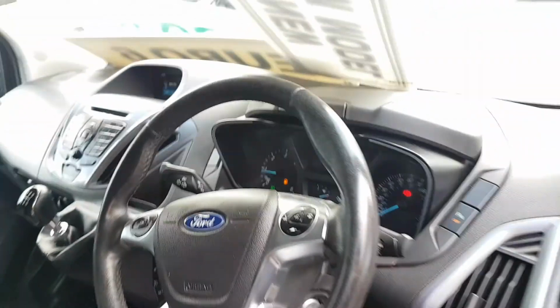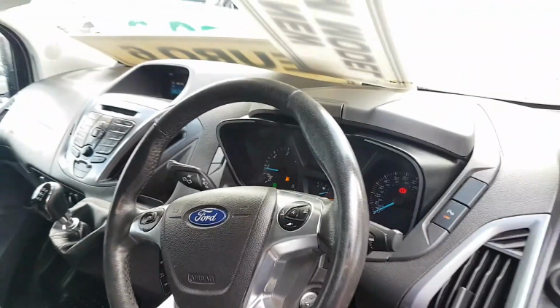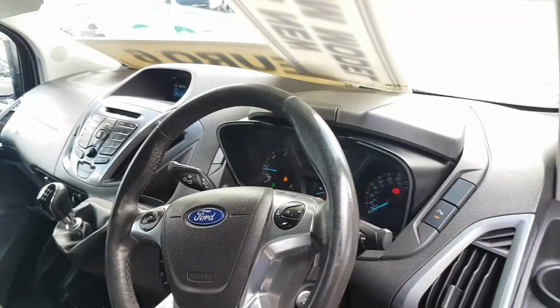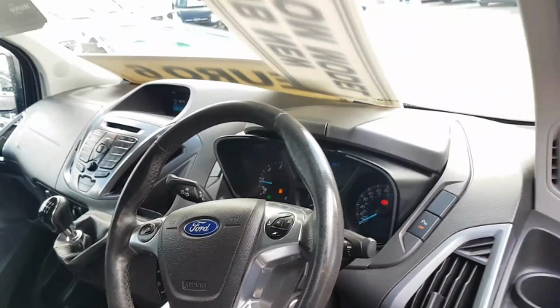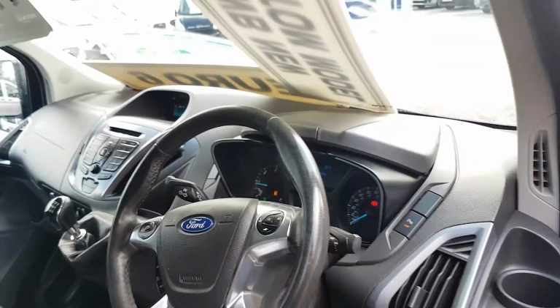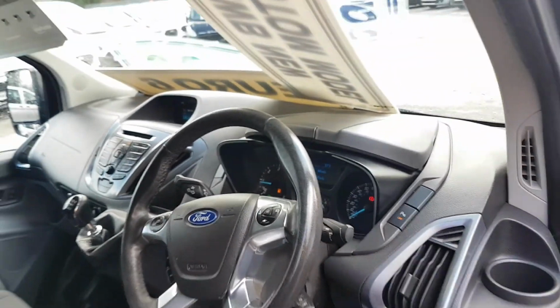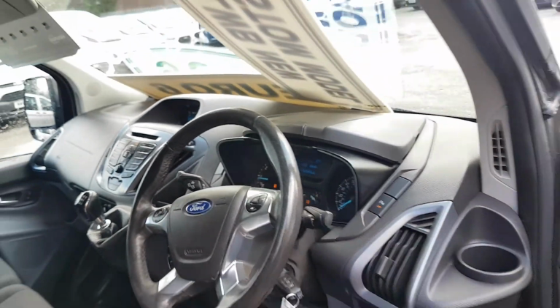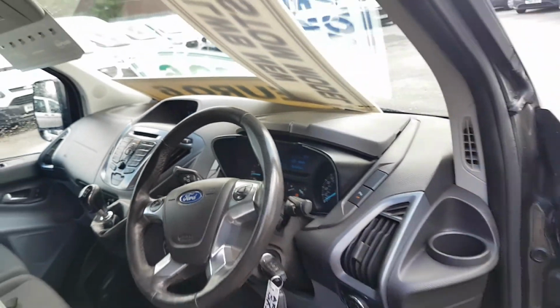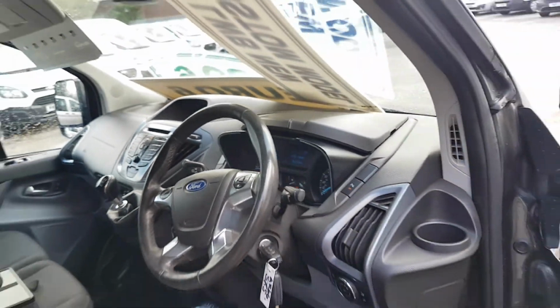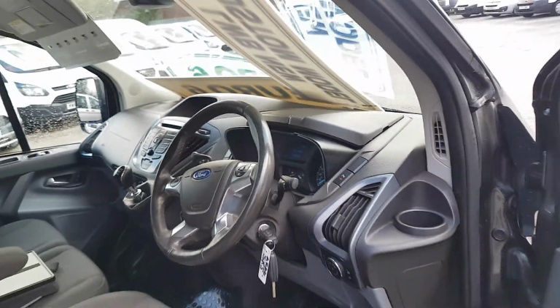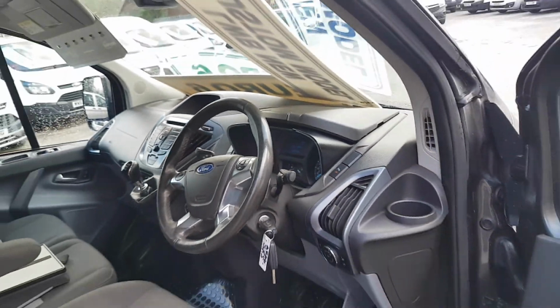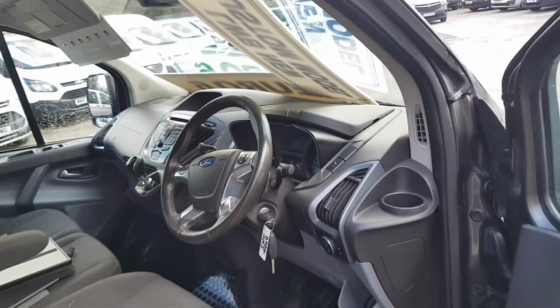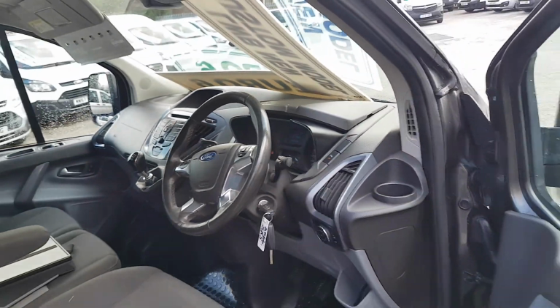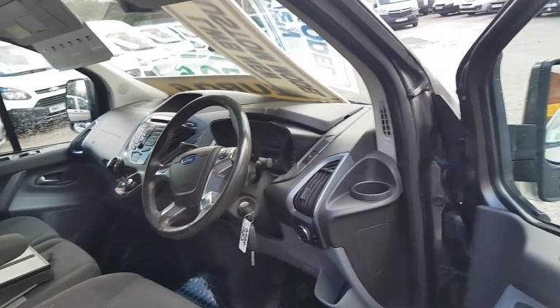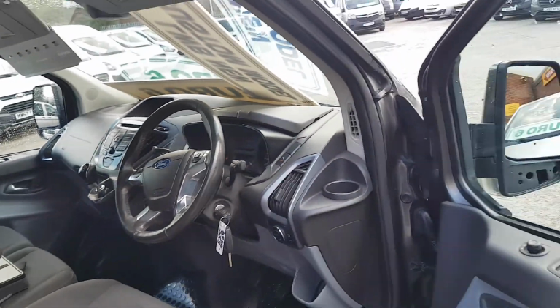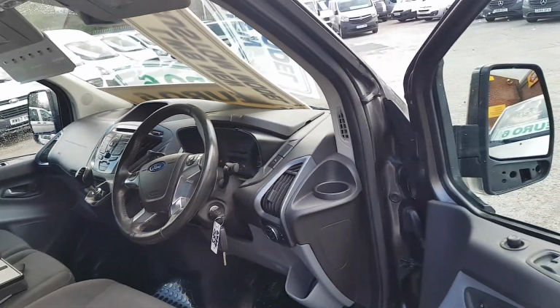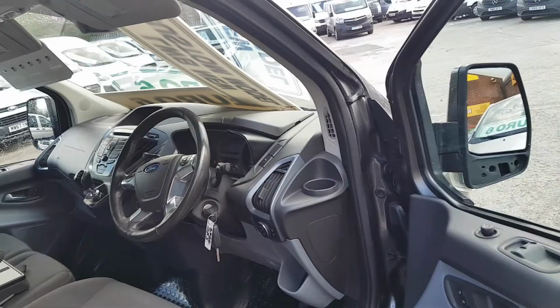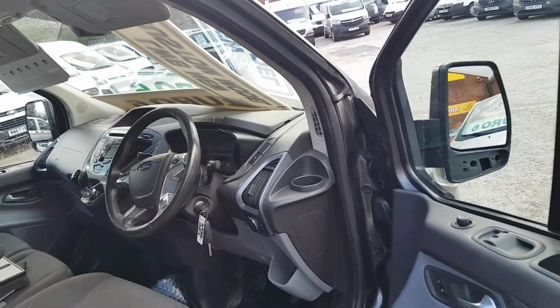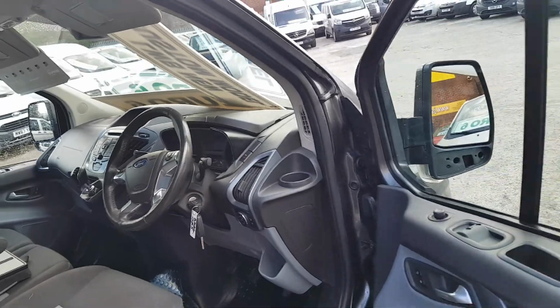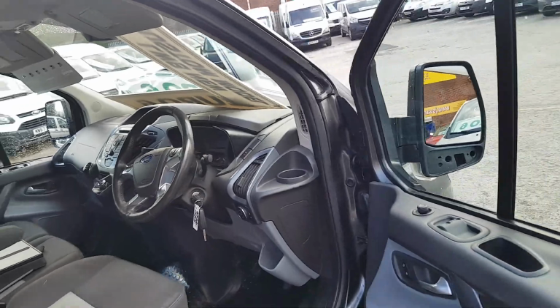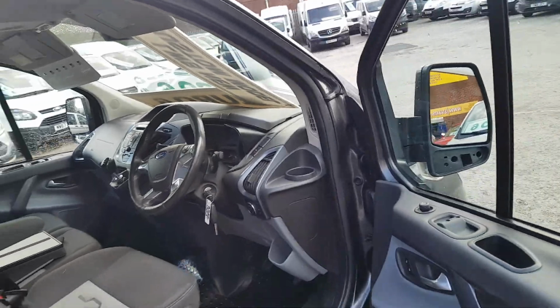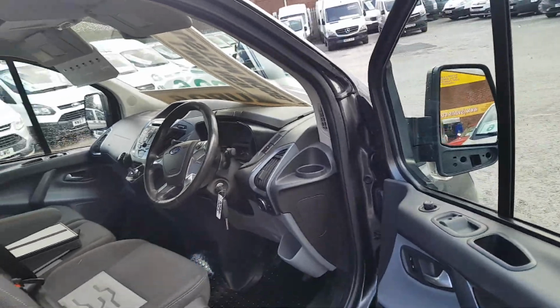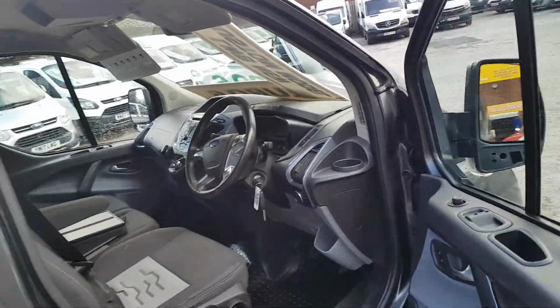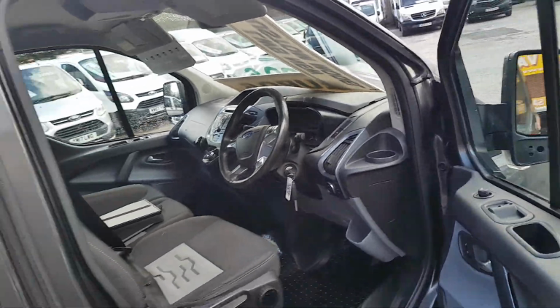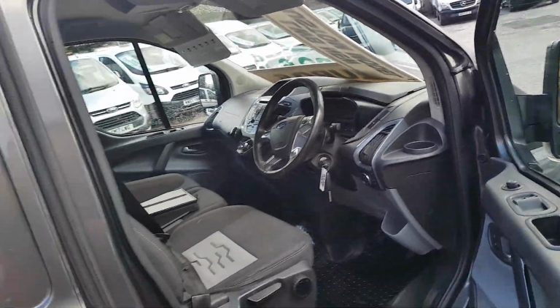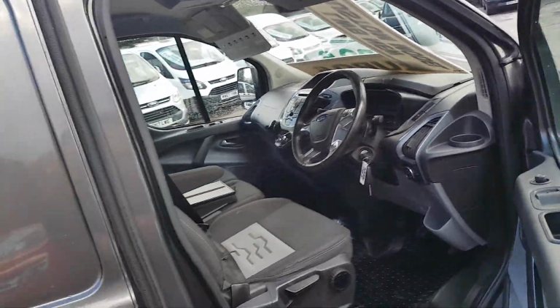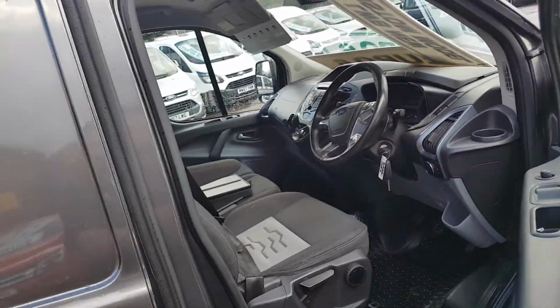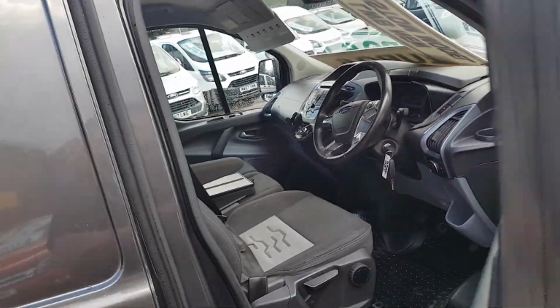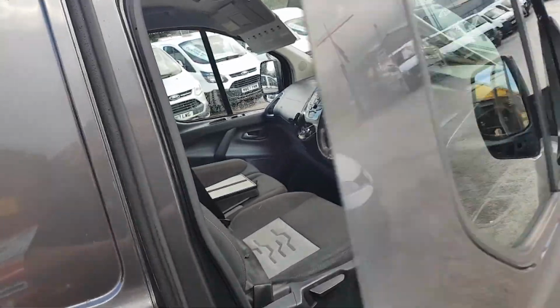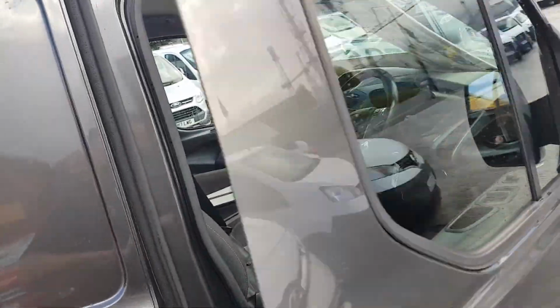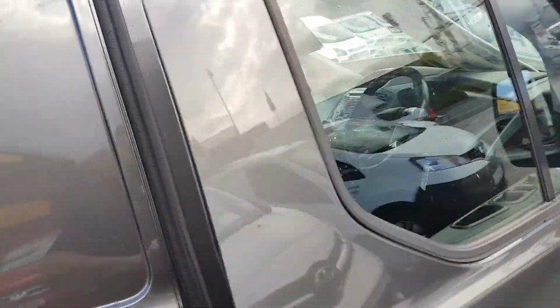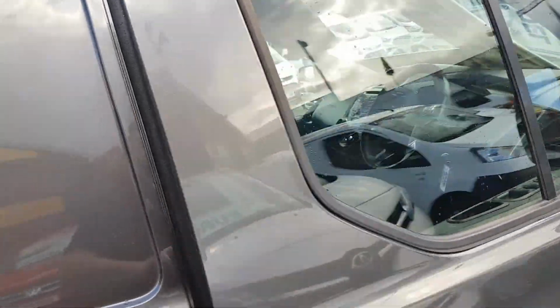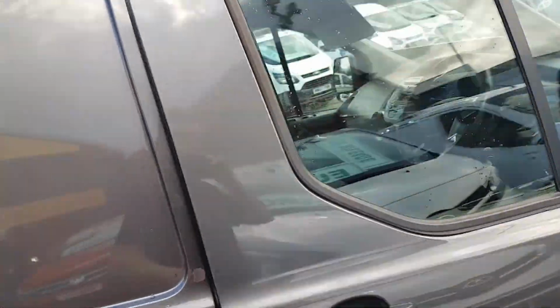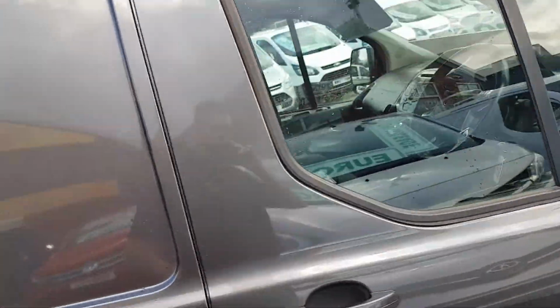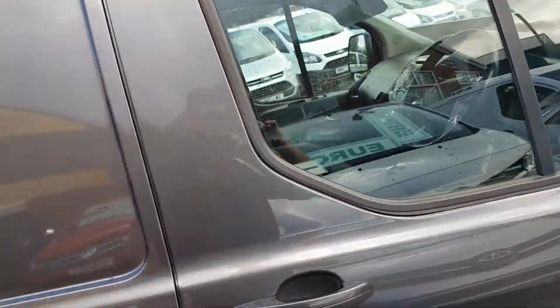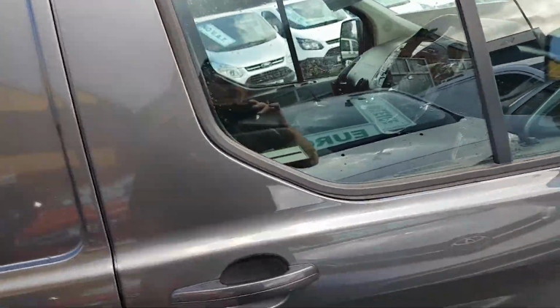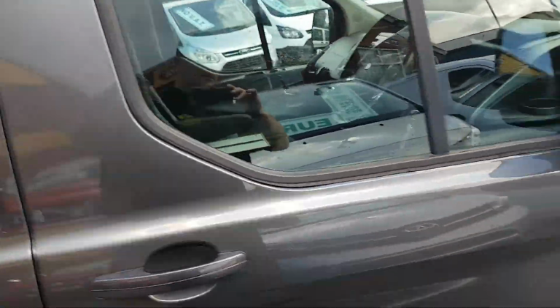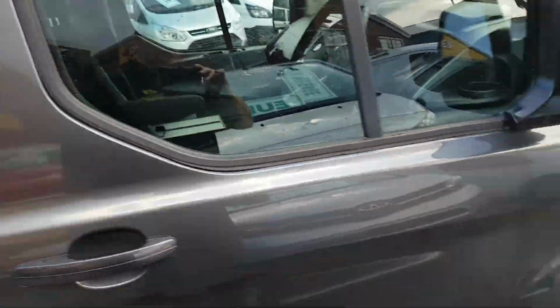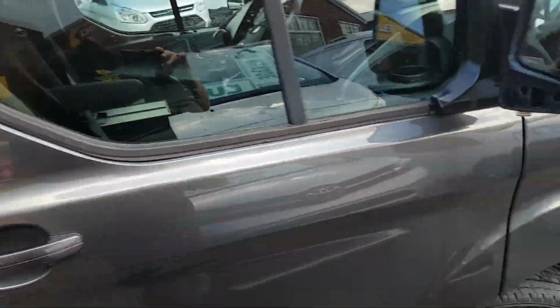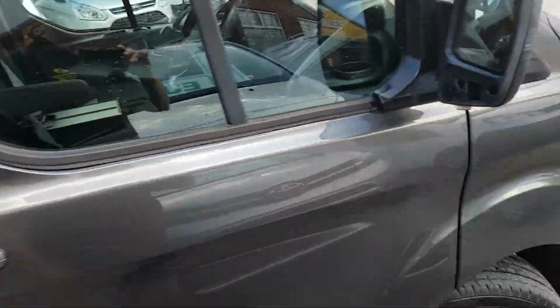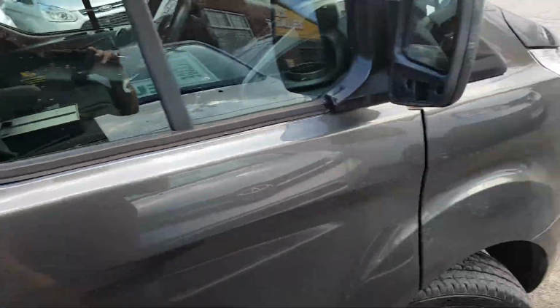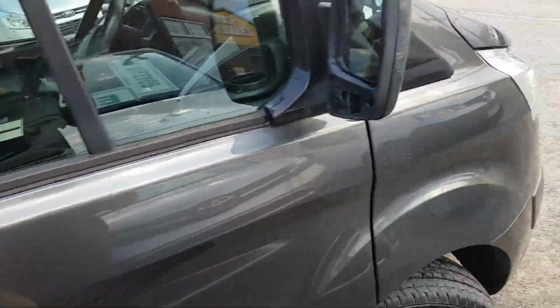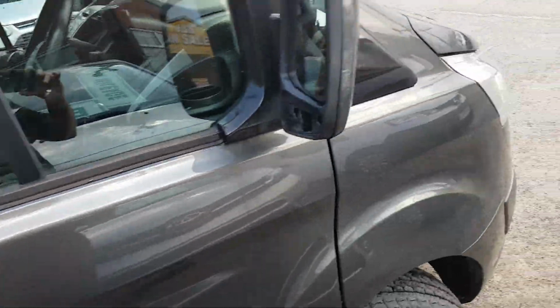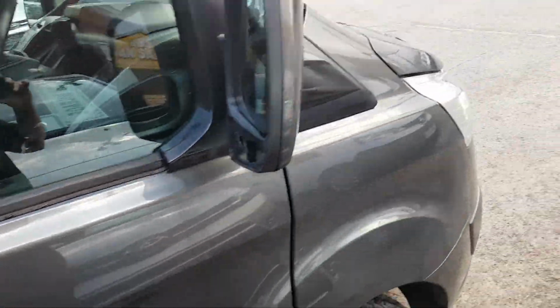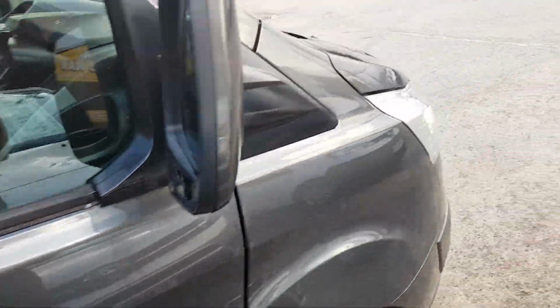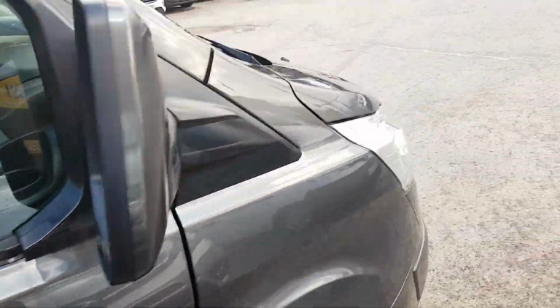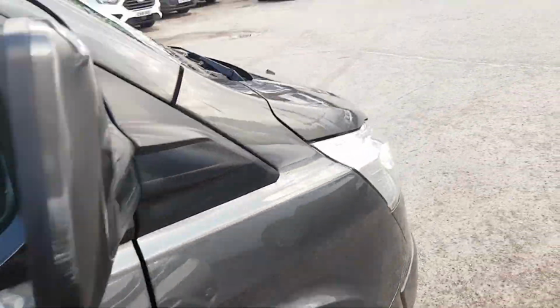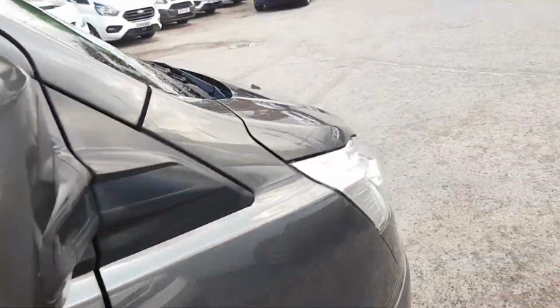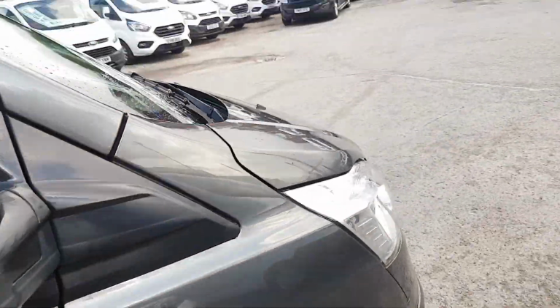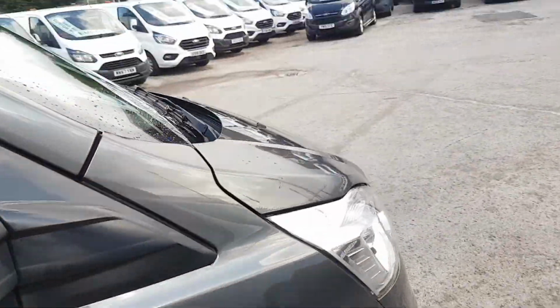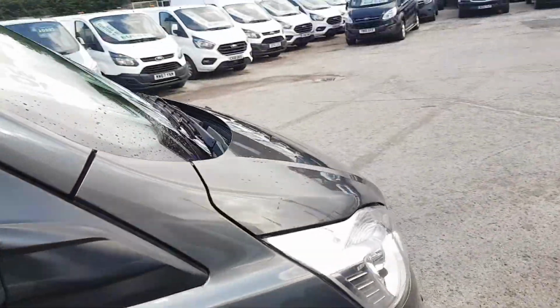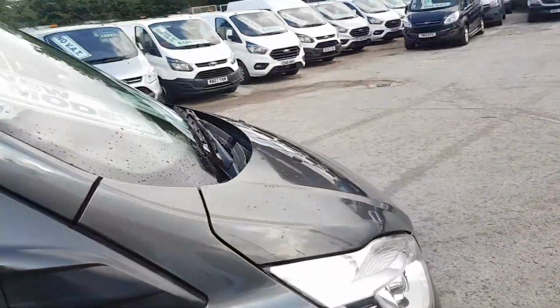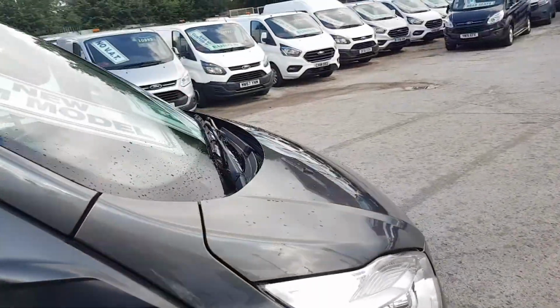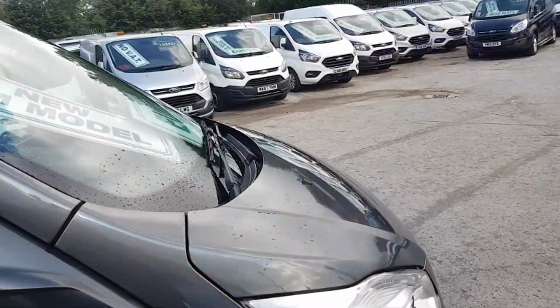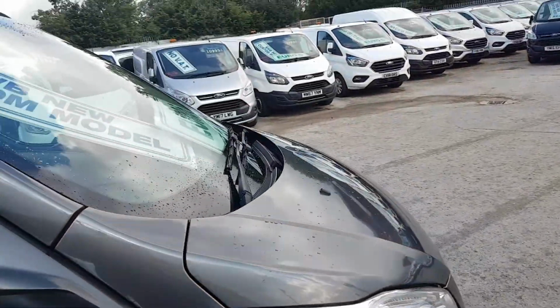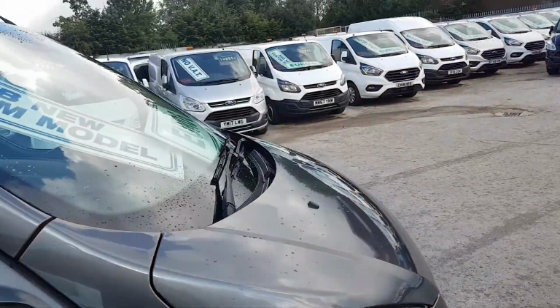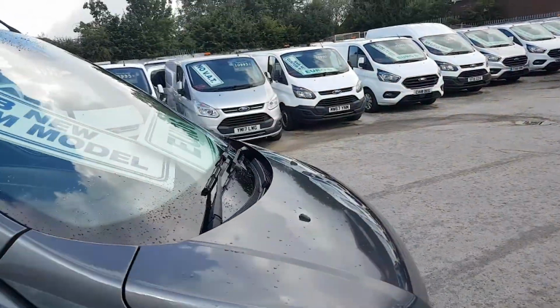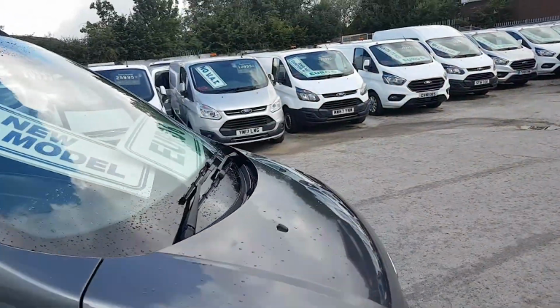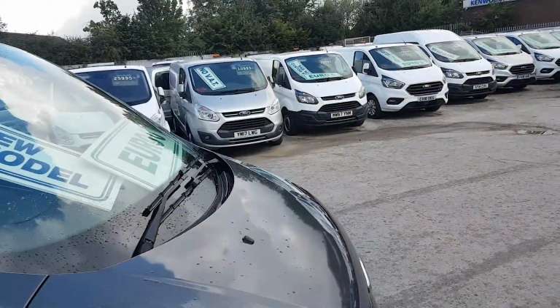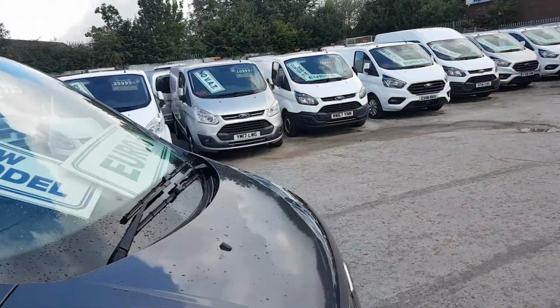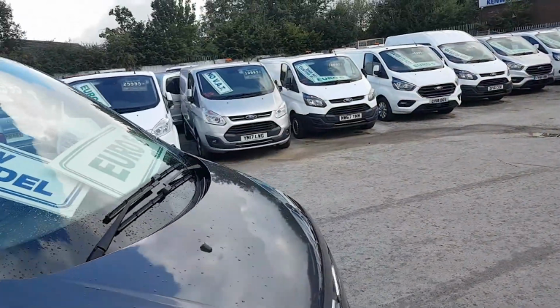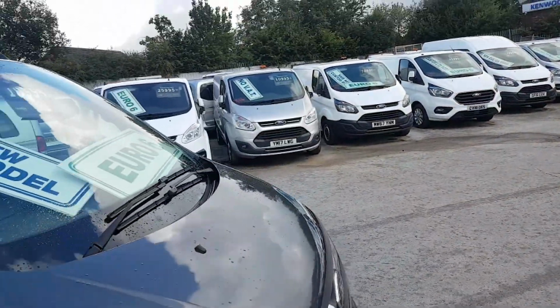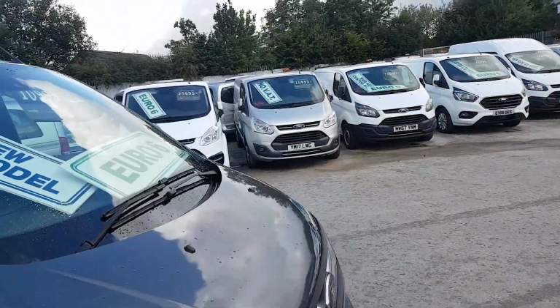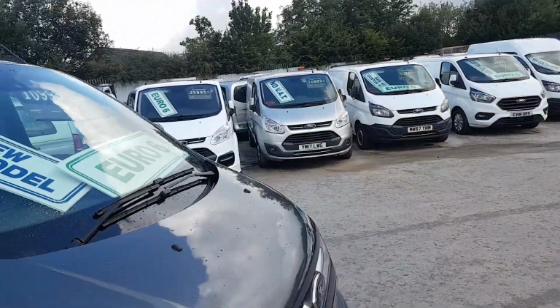Just coming on to 53,000 miles — not quite there yet.